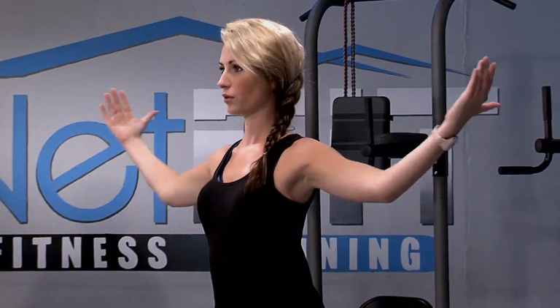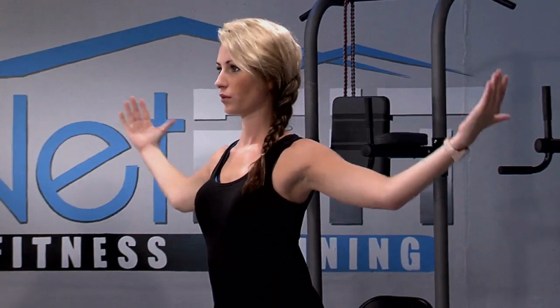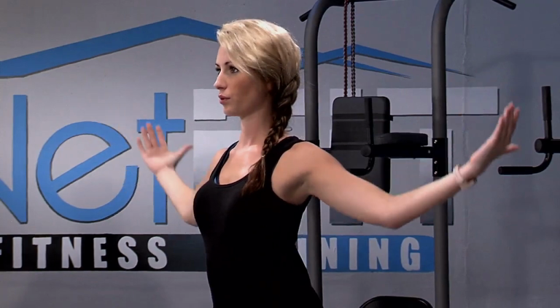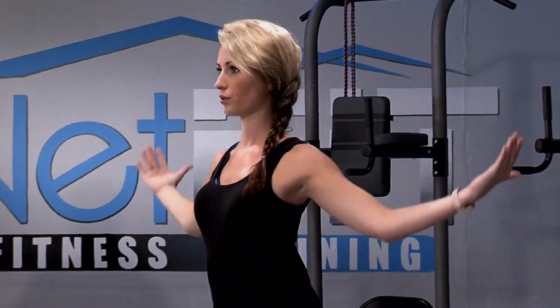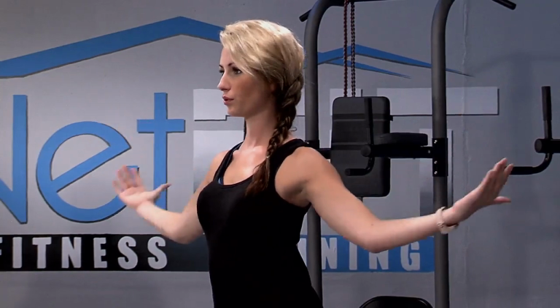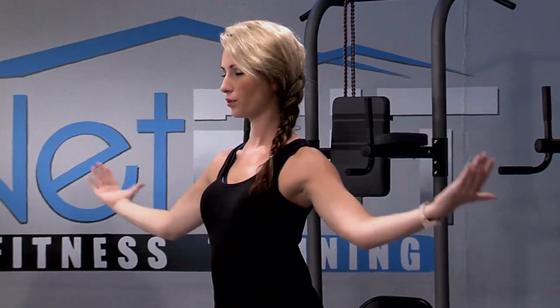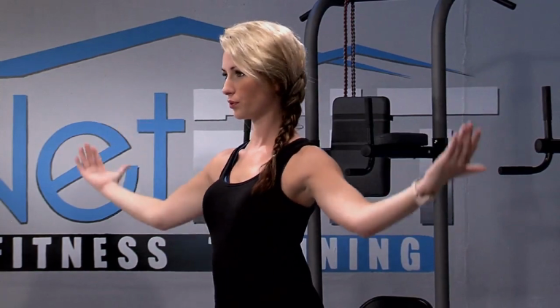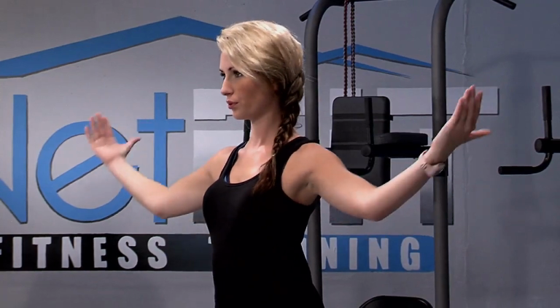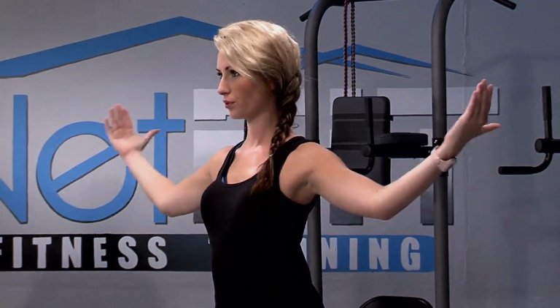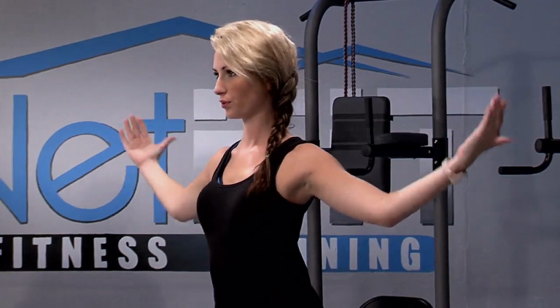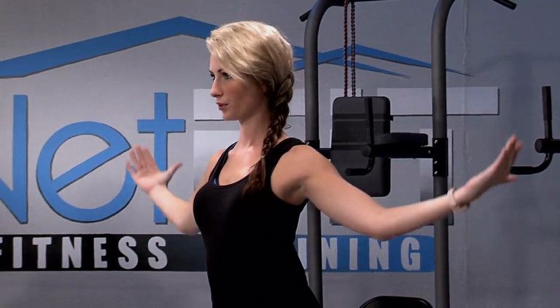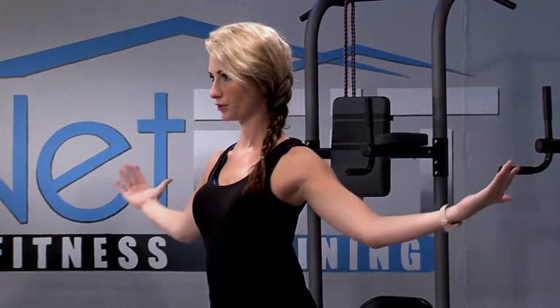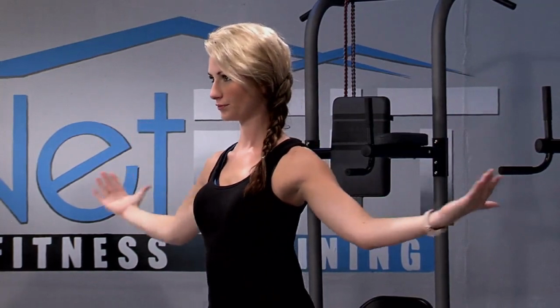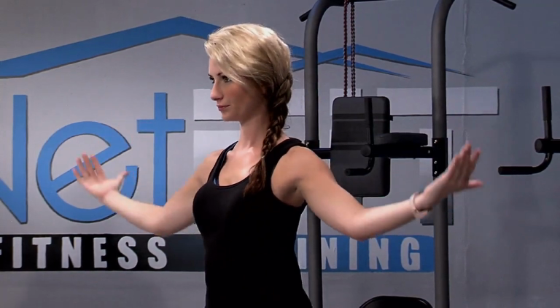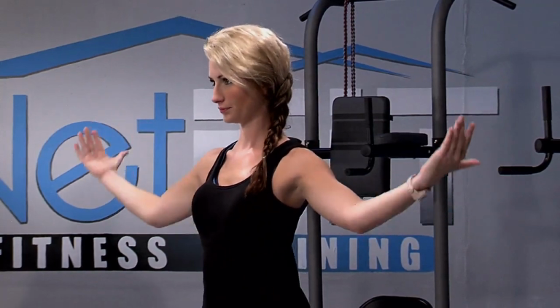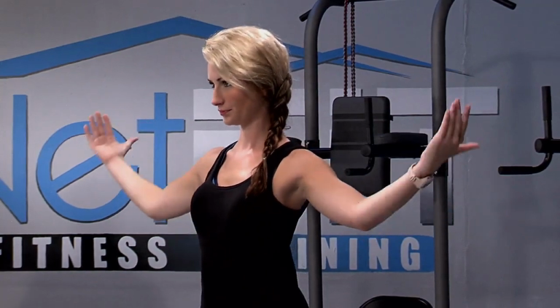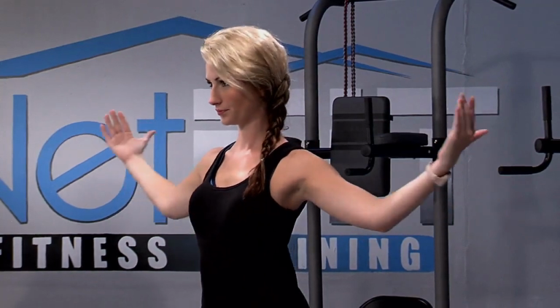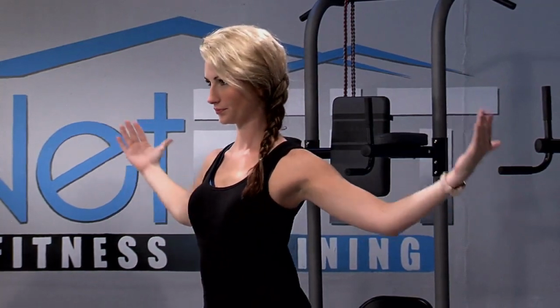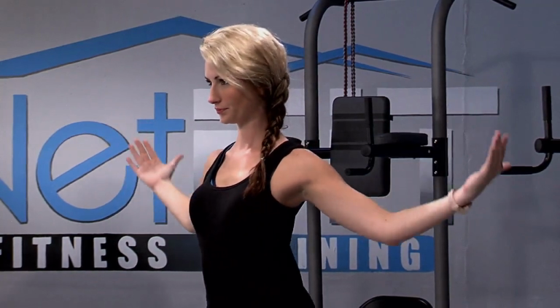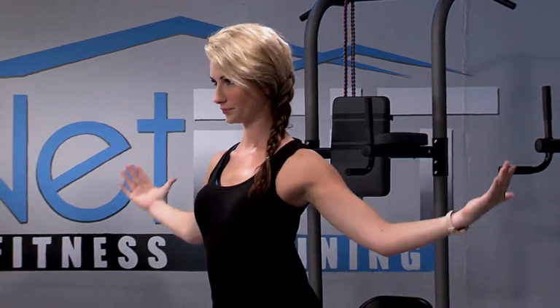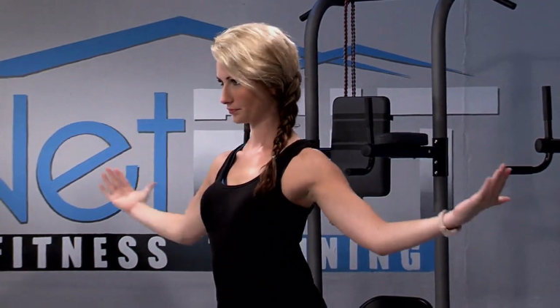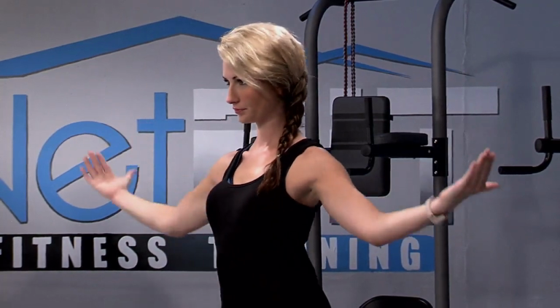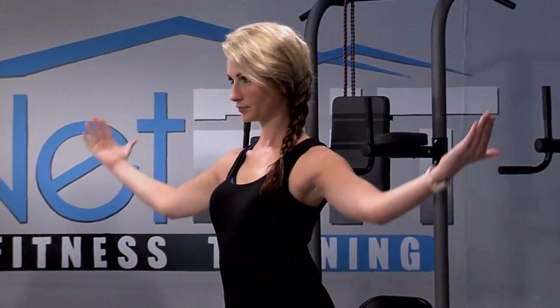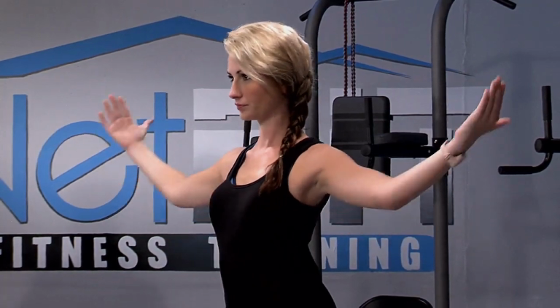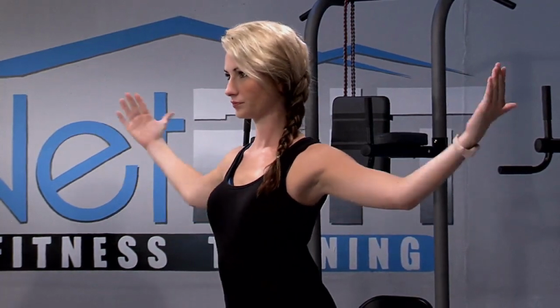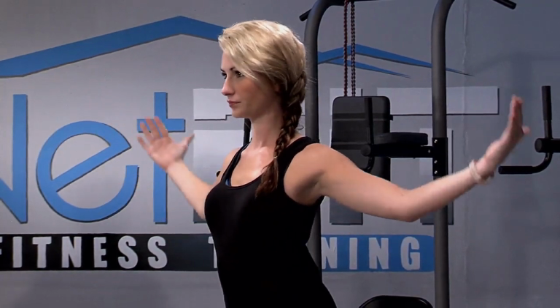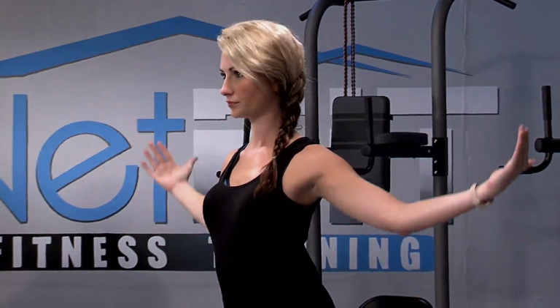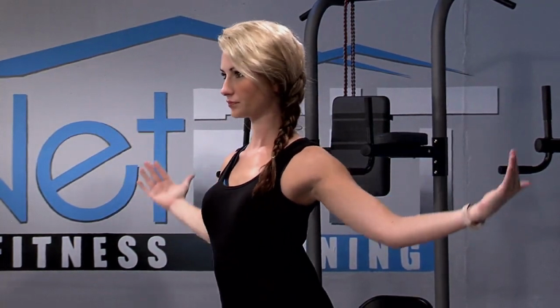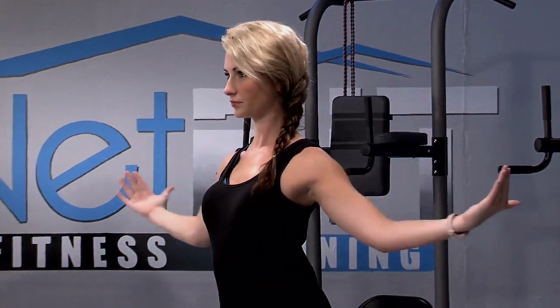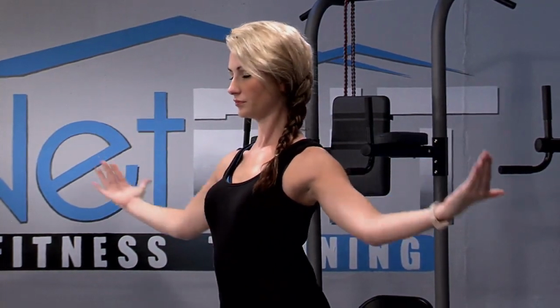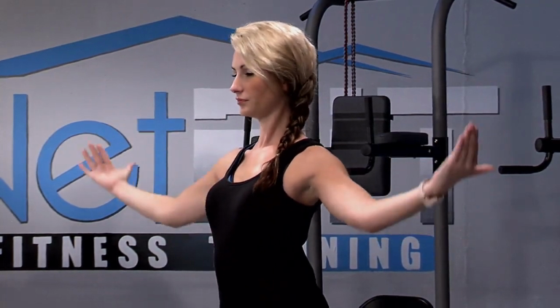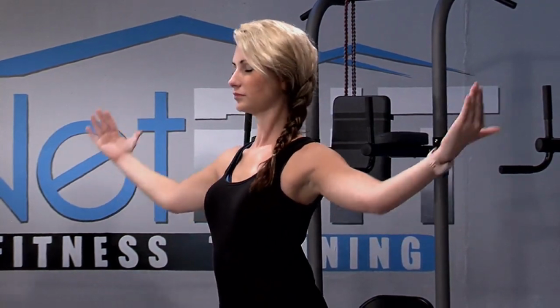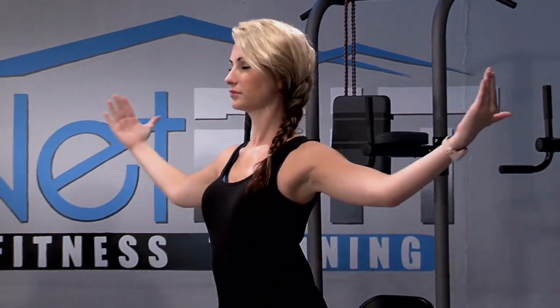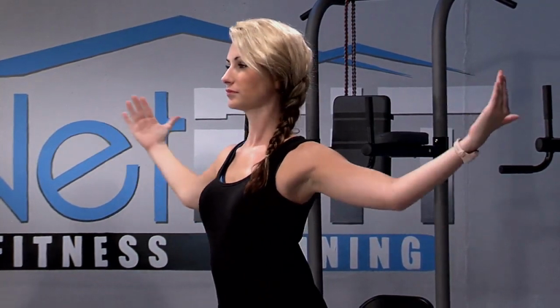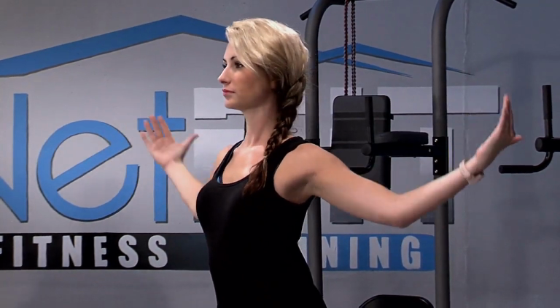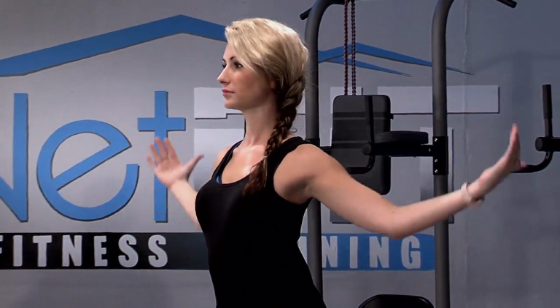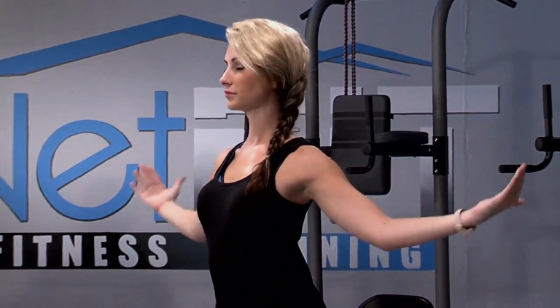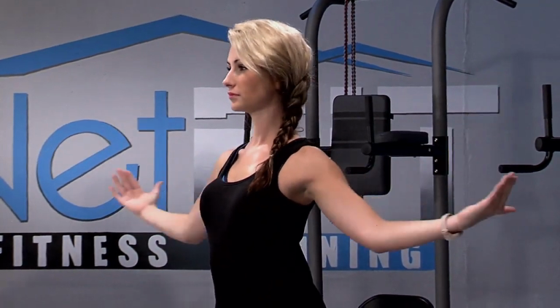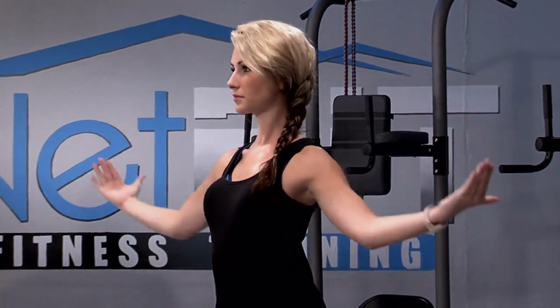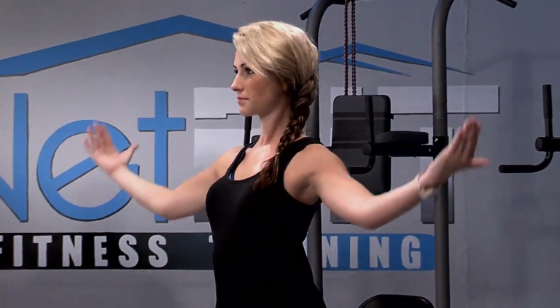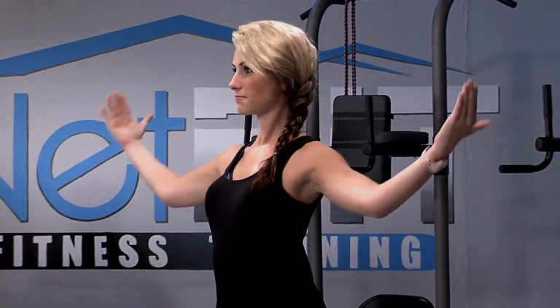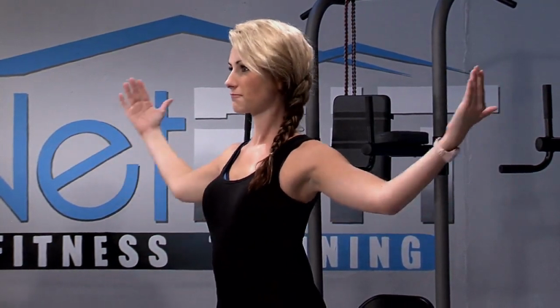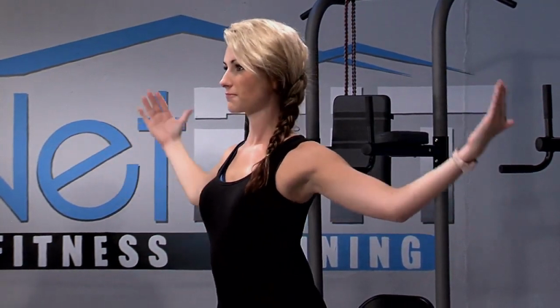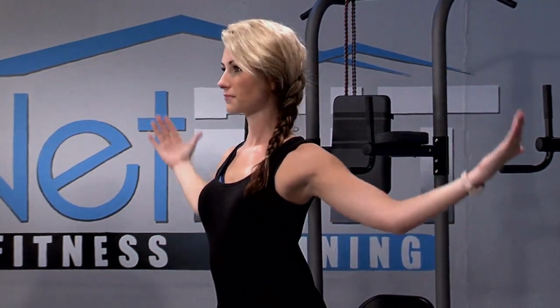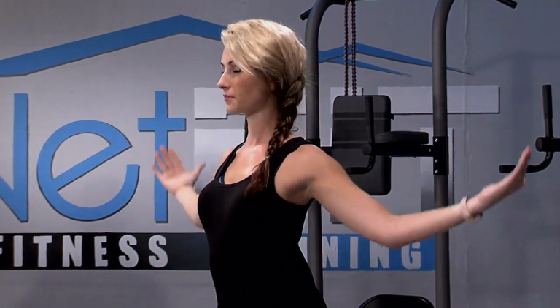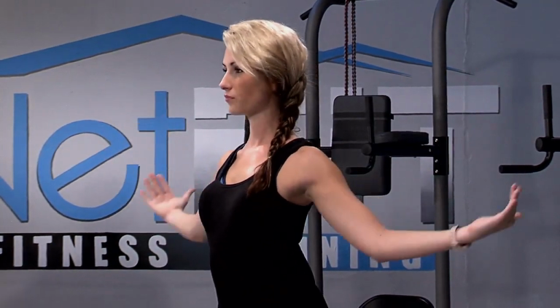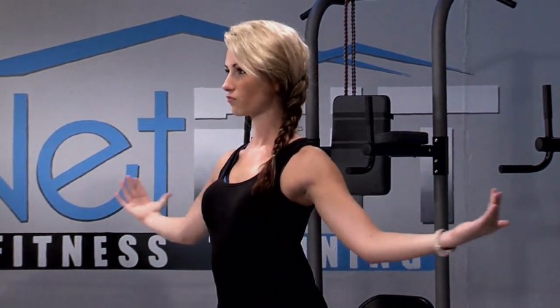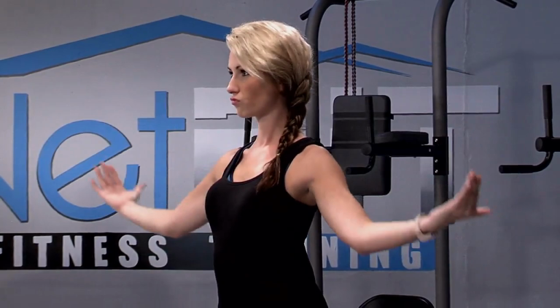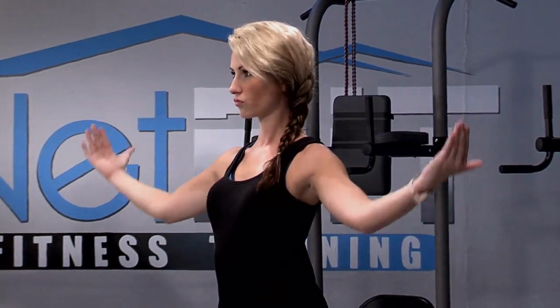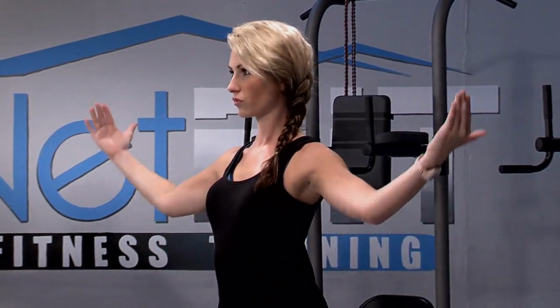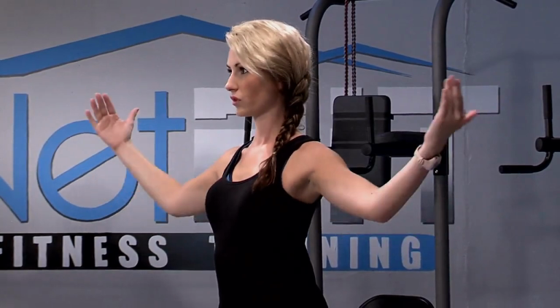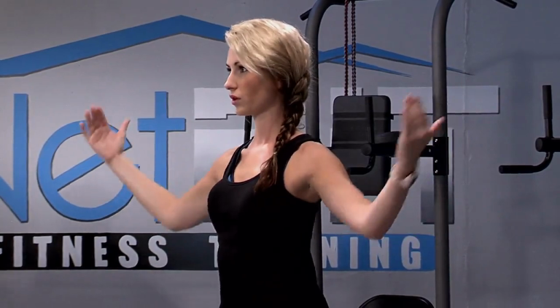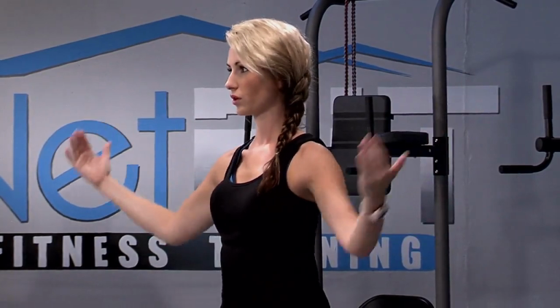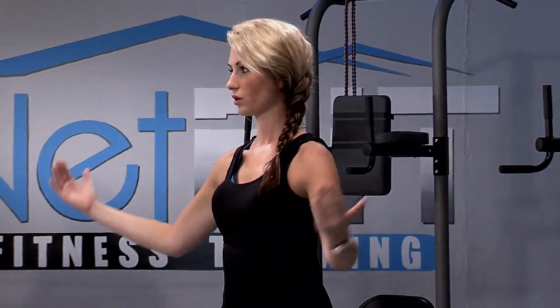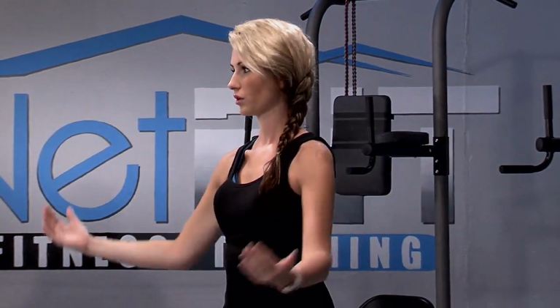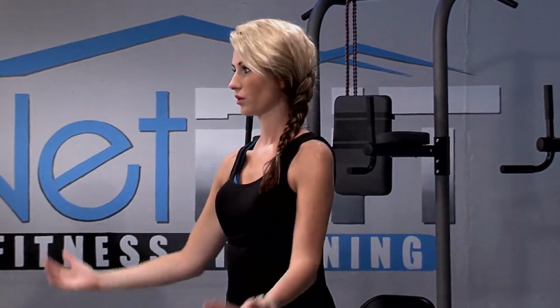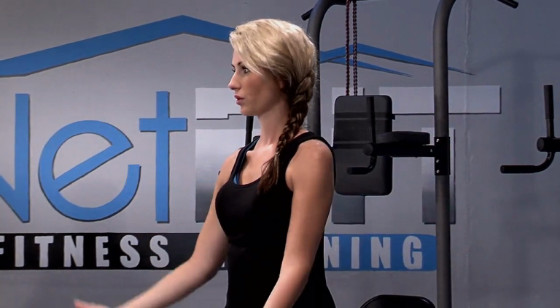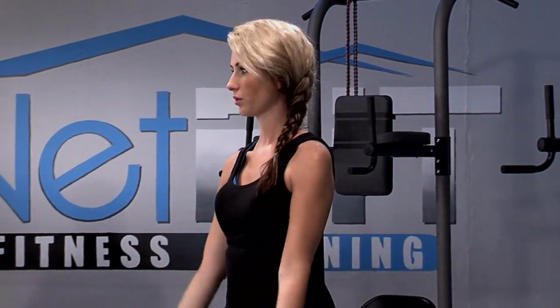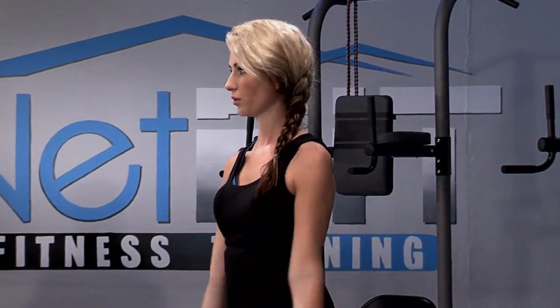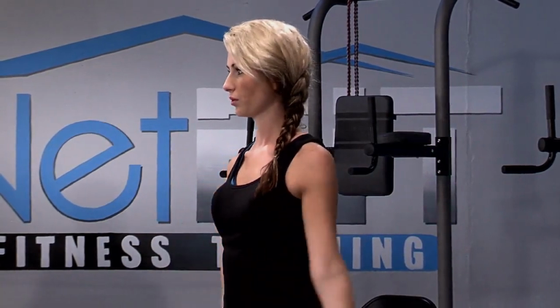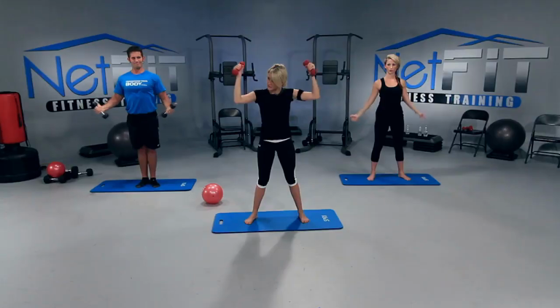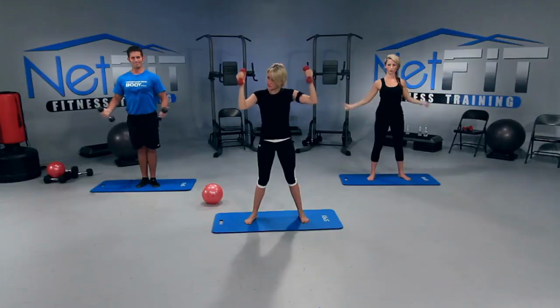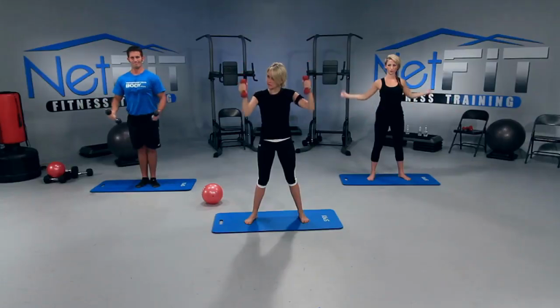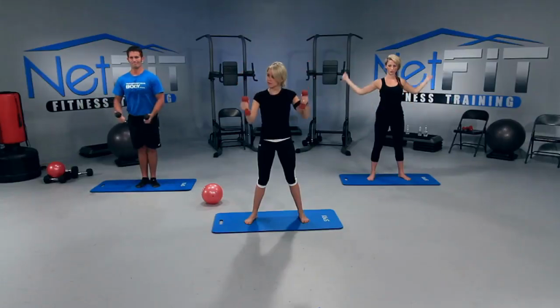Squeeze those shoulder blades. Open up your chest. Four, three, two. Now we're going to go forwards but big circles this time — we're tracing a basketball.